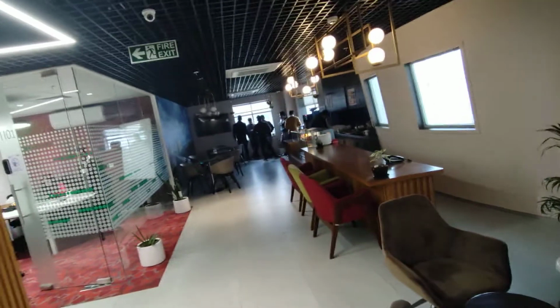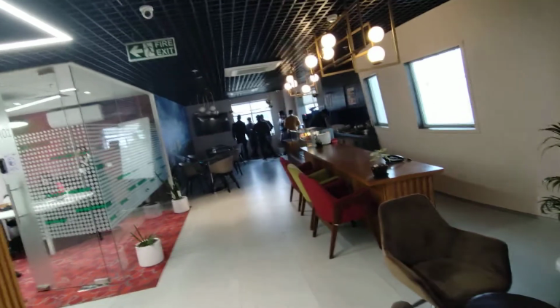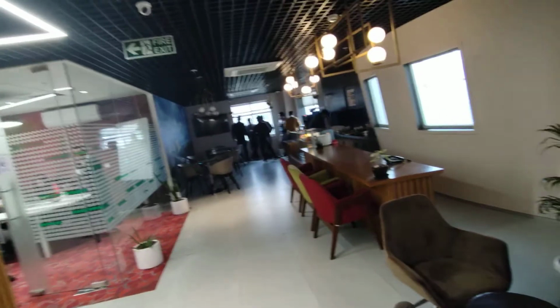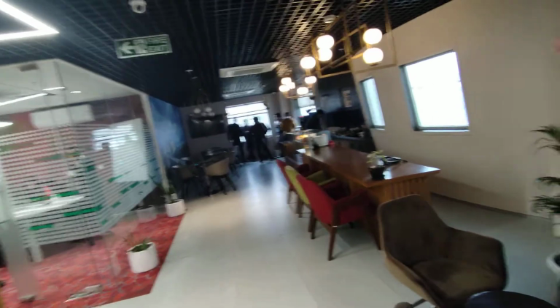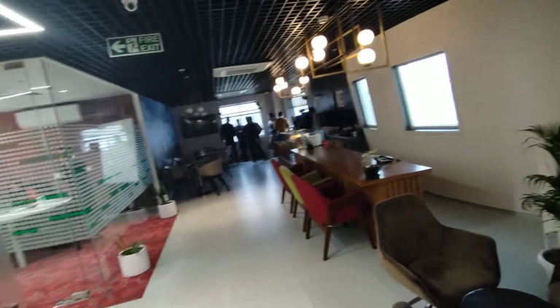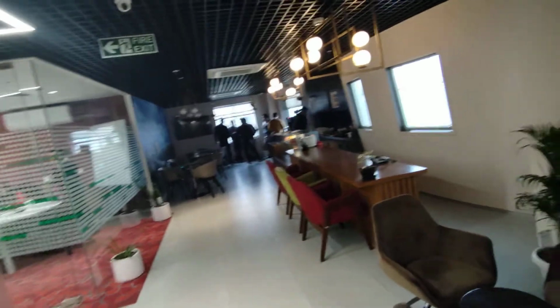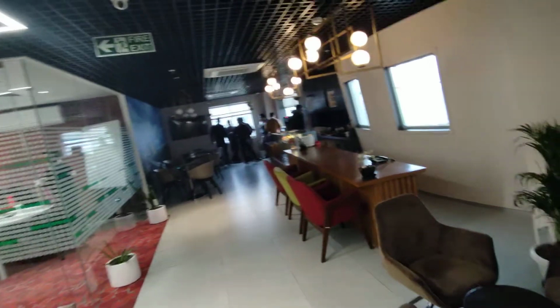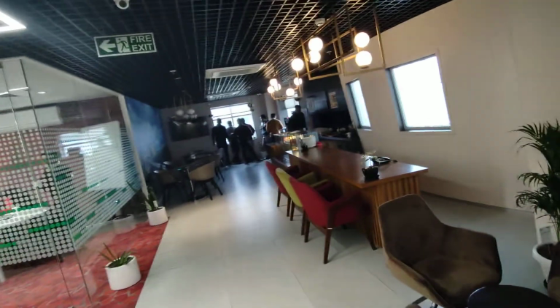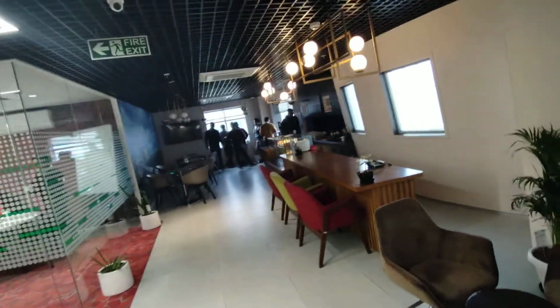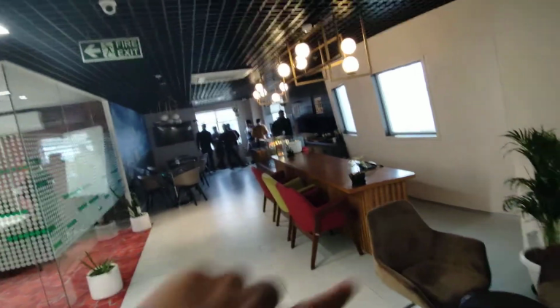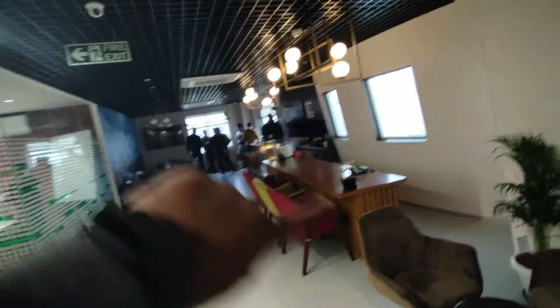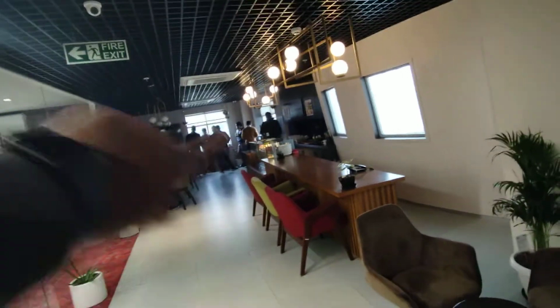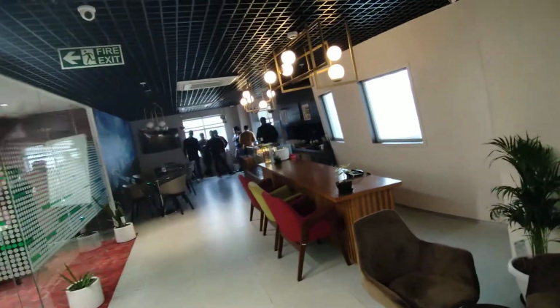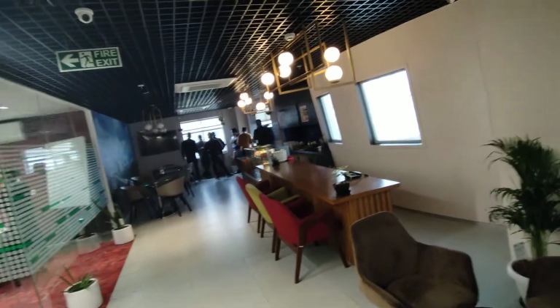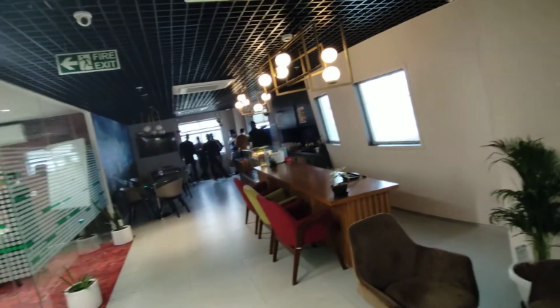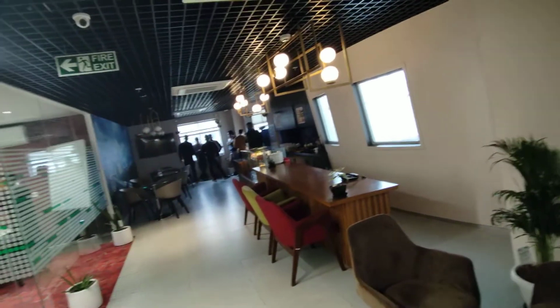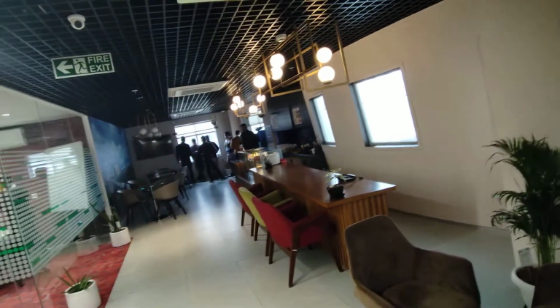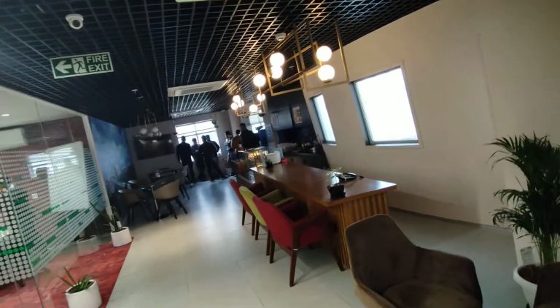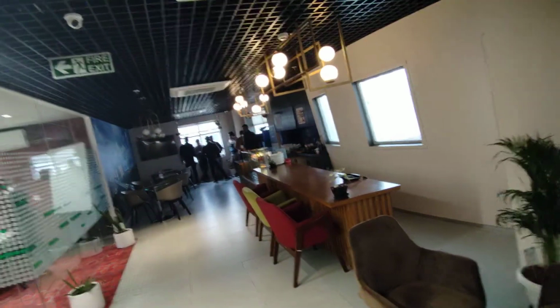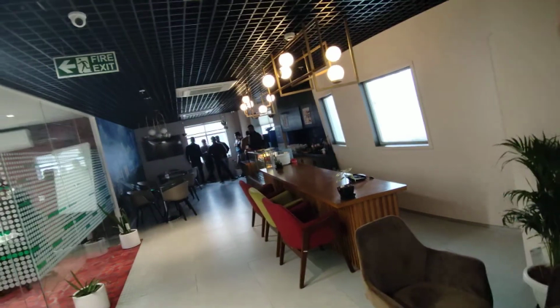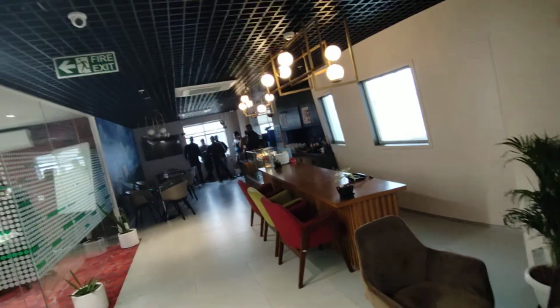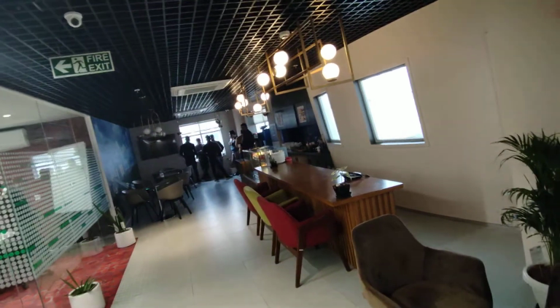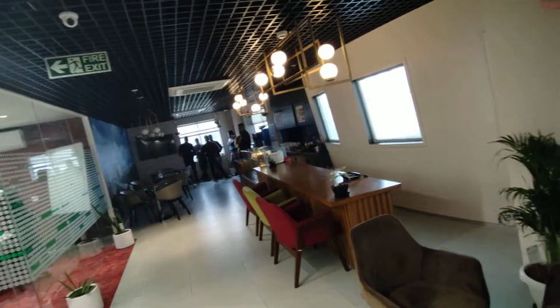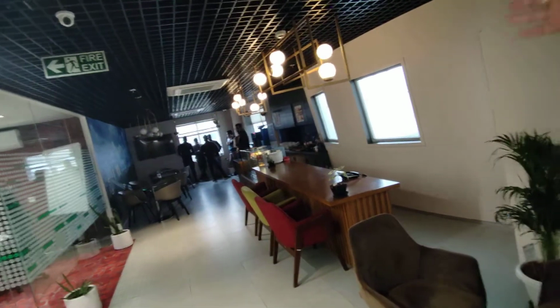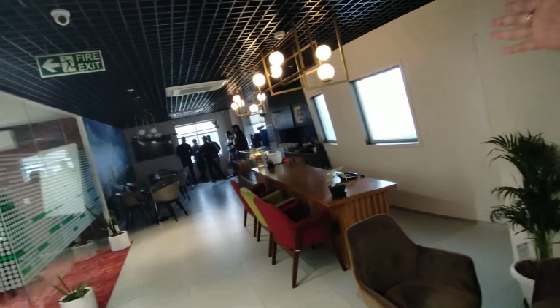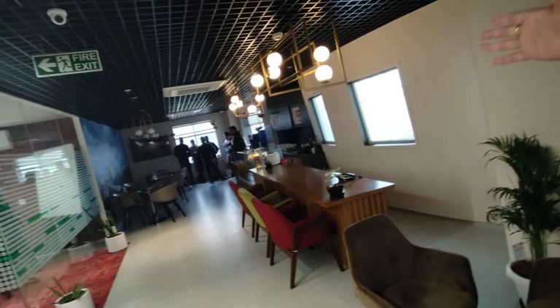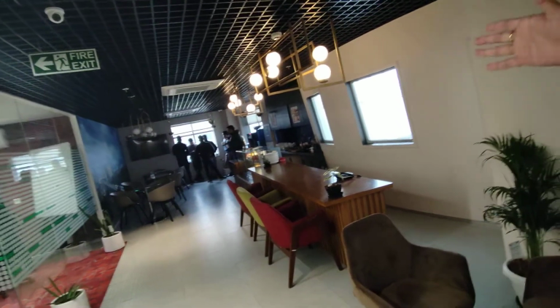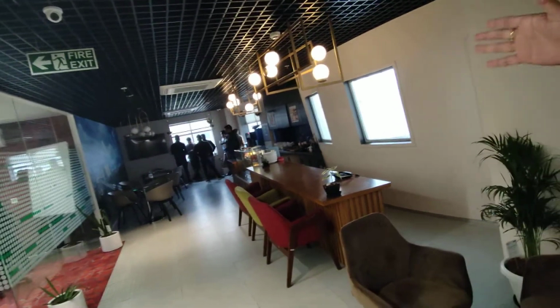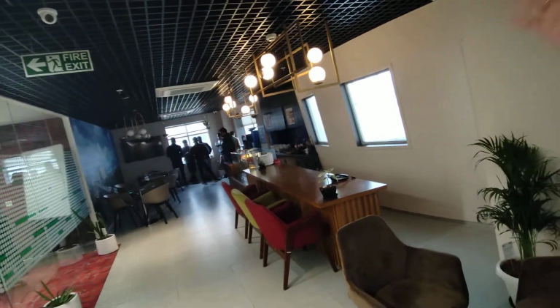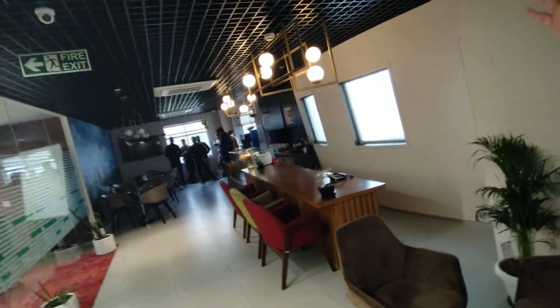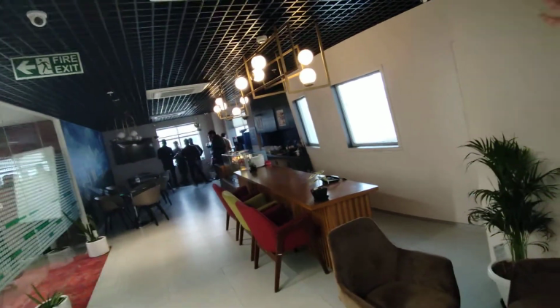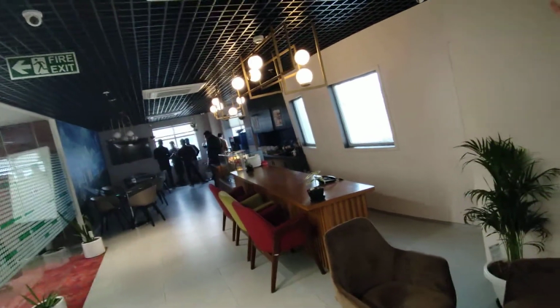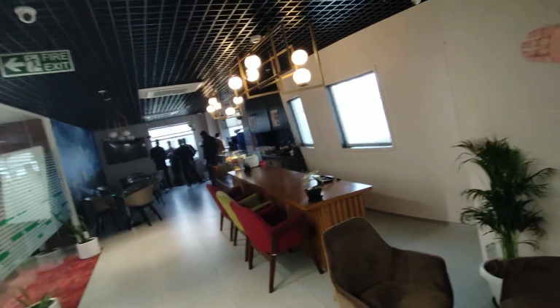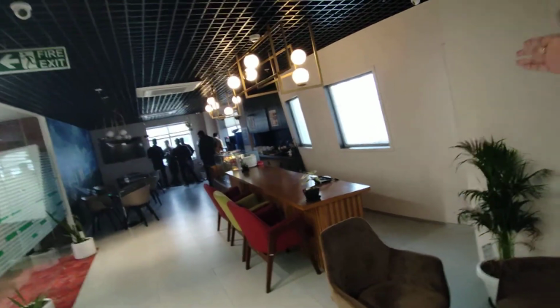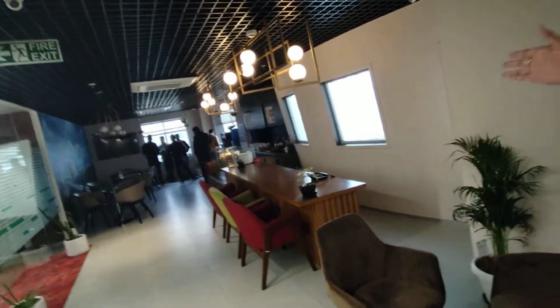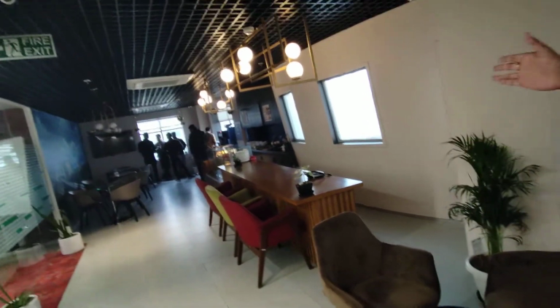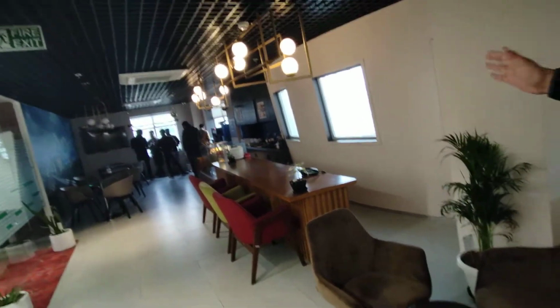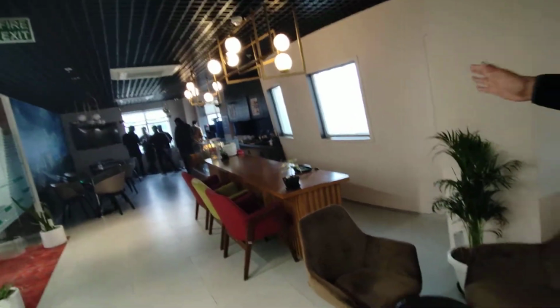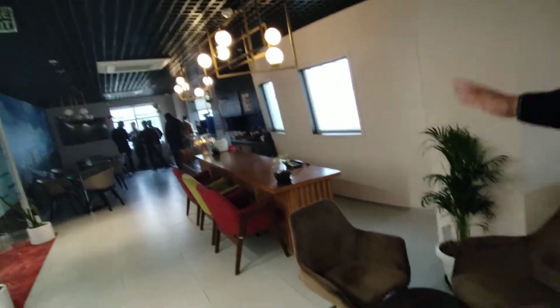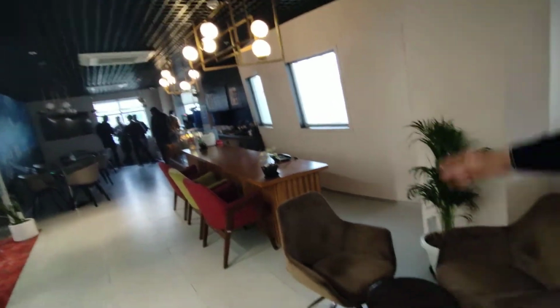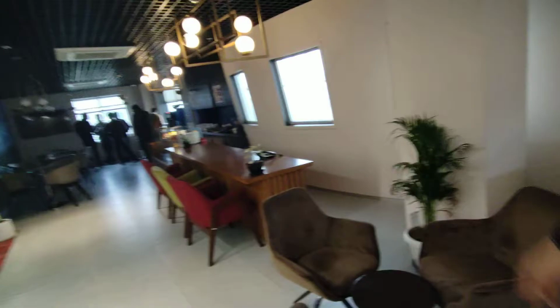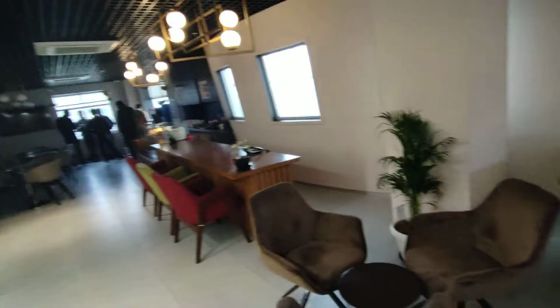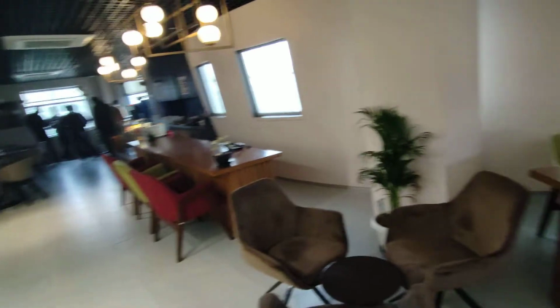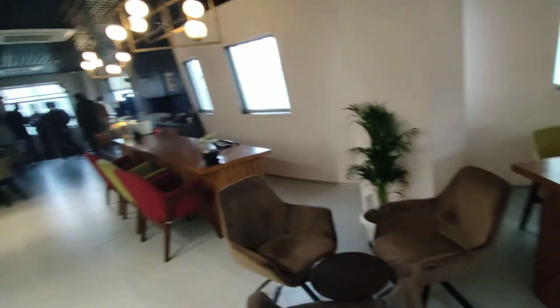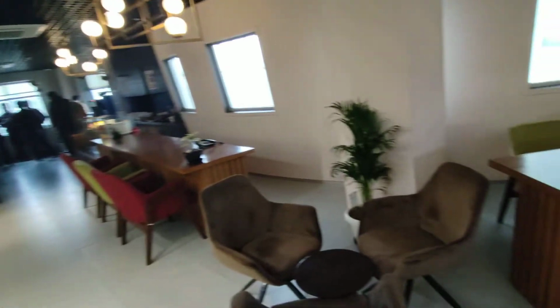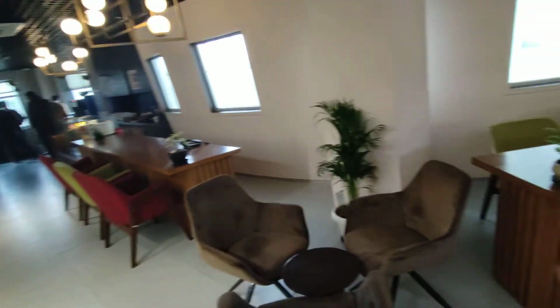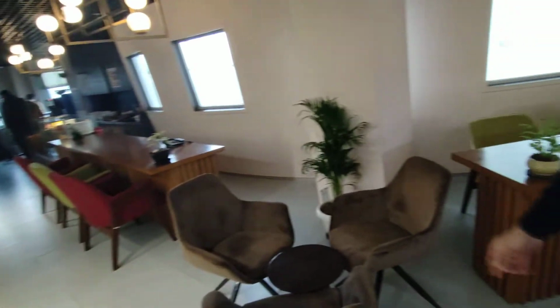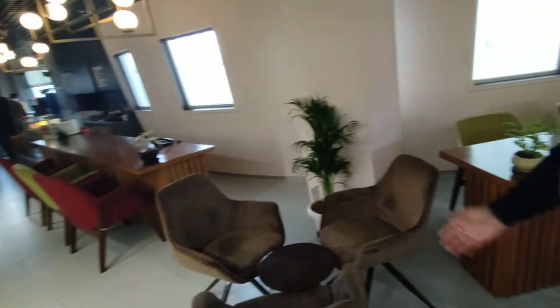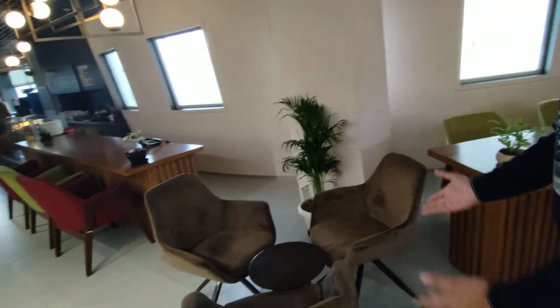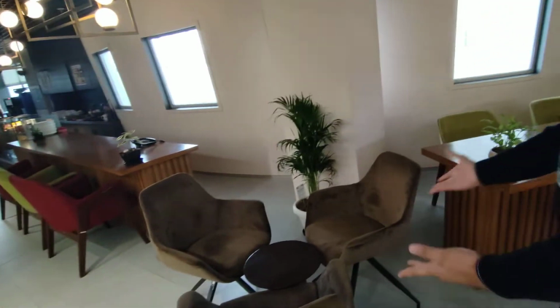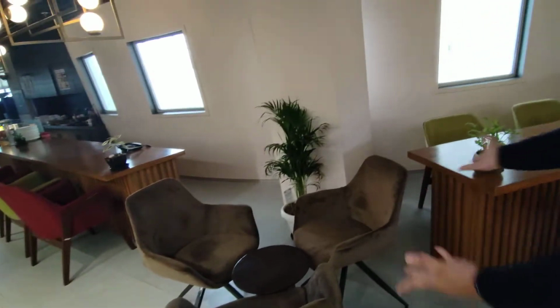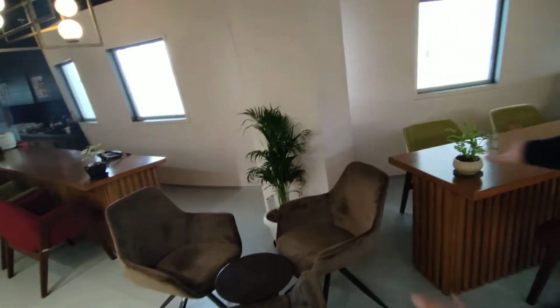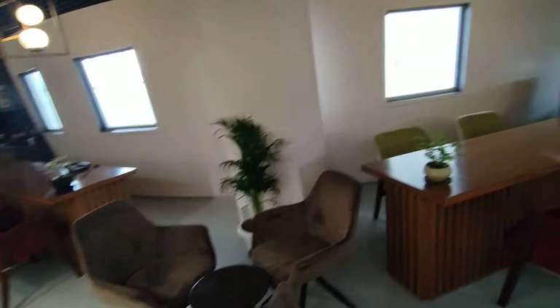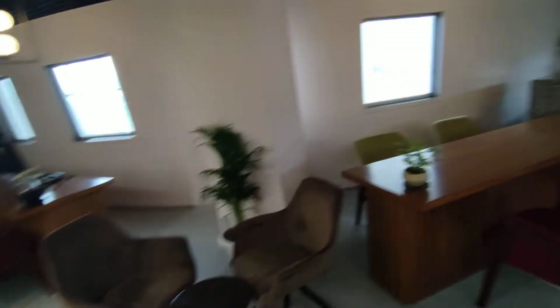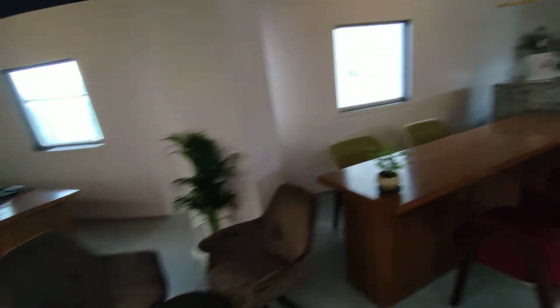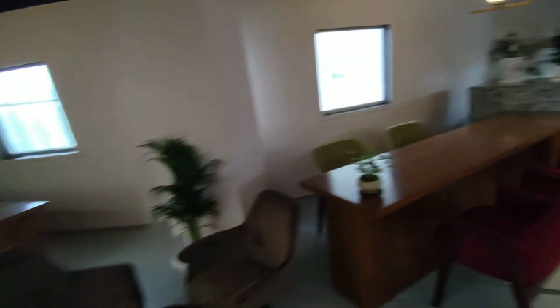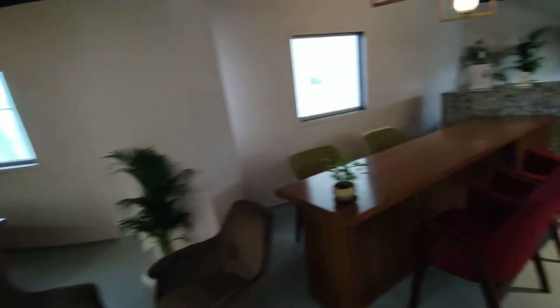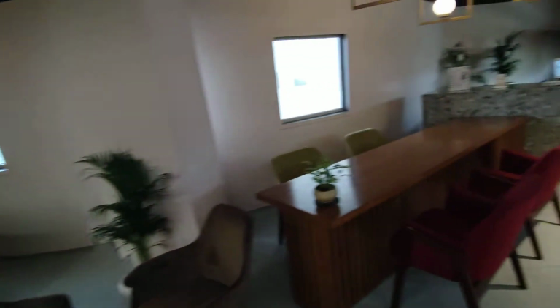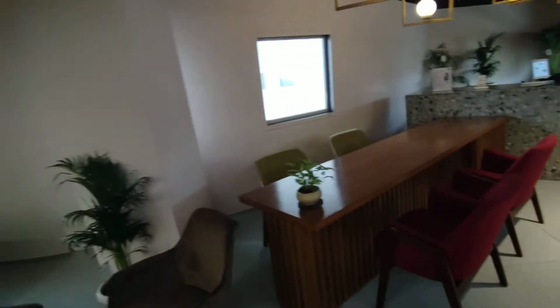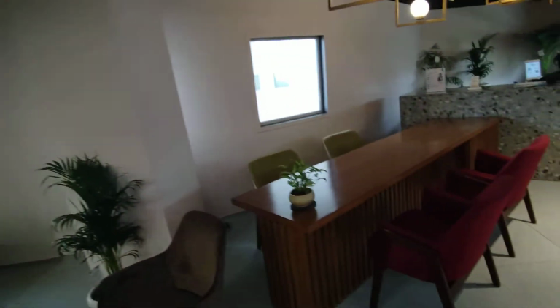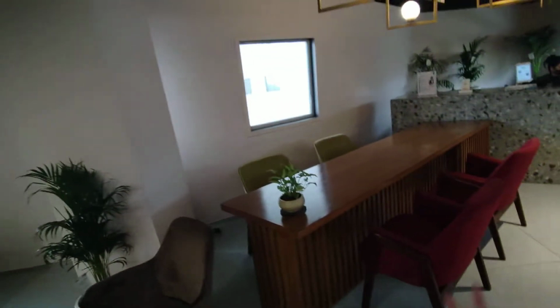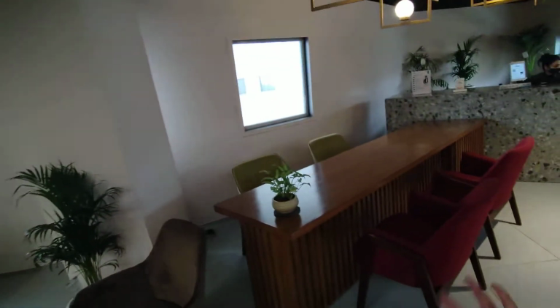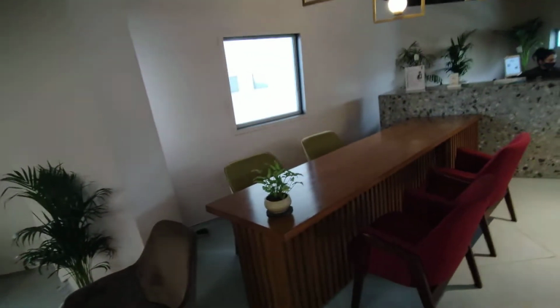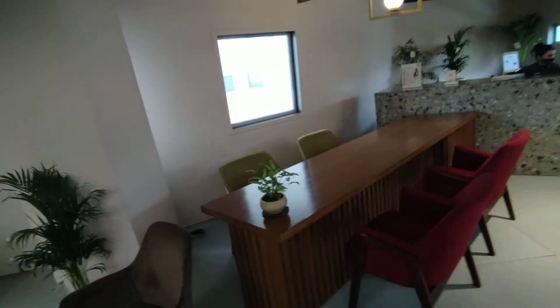We have a vending machine here. Everything will be here — sitting area, common area you can say.